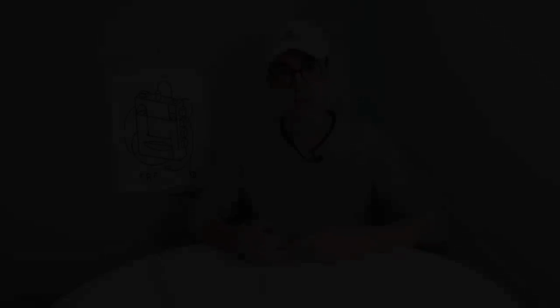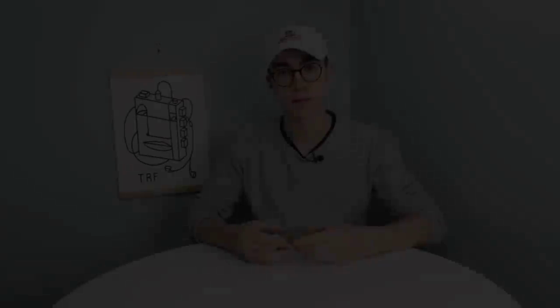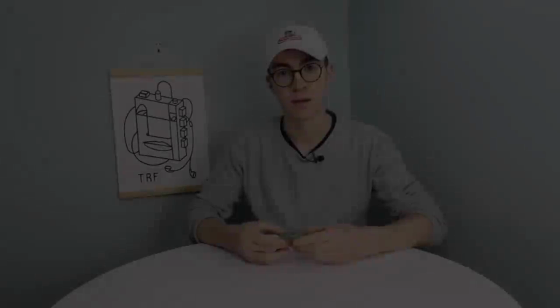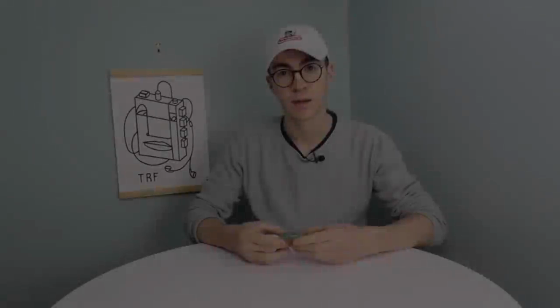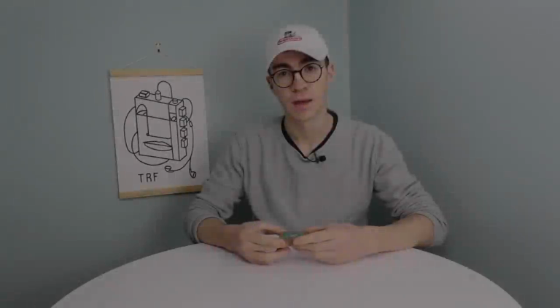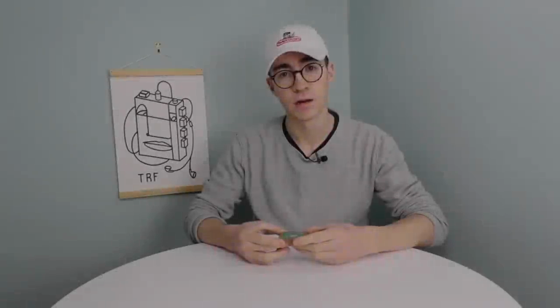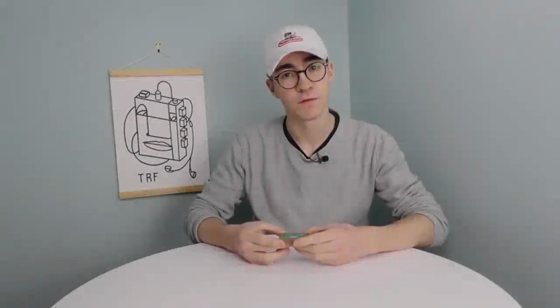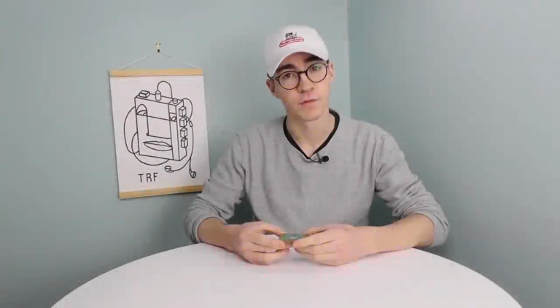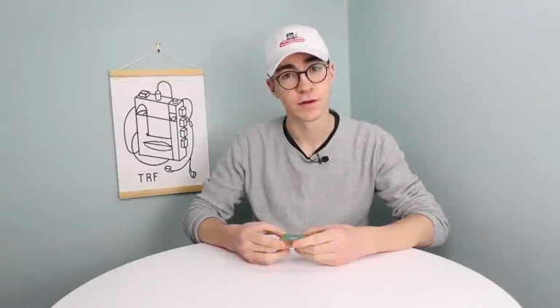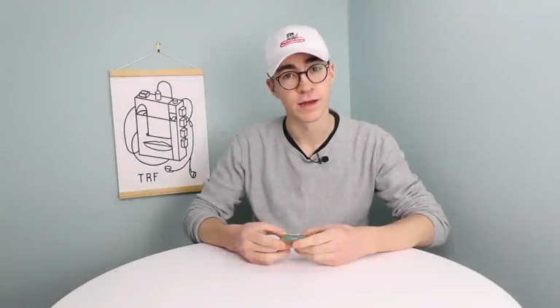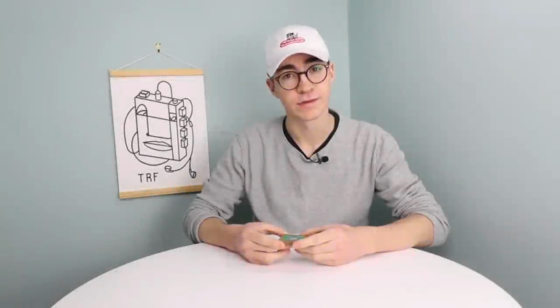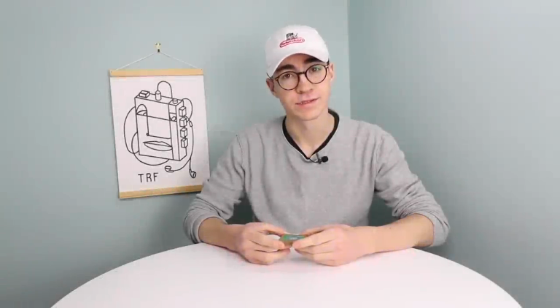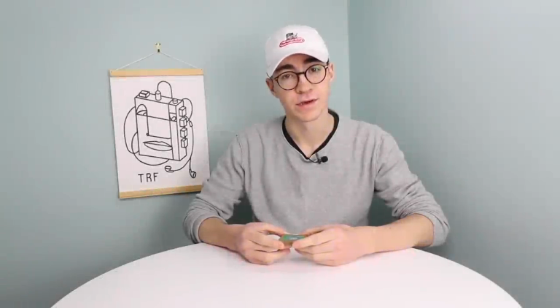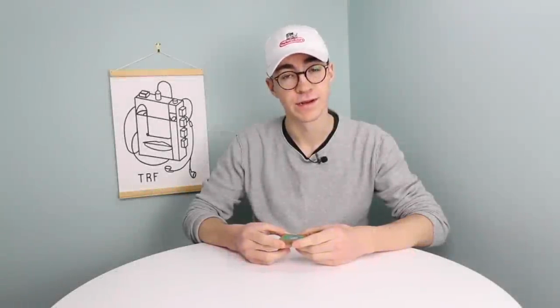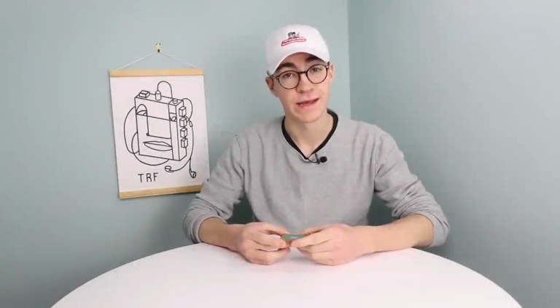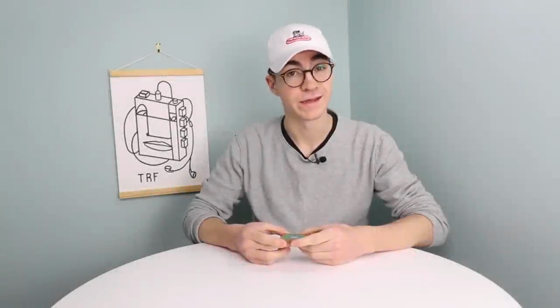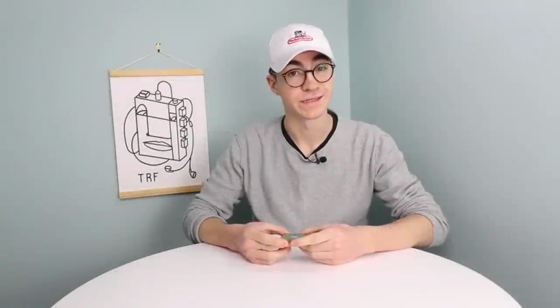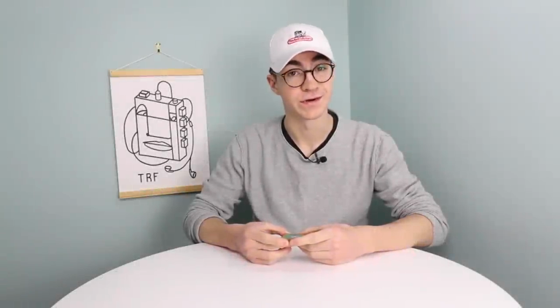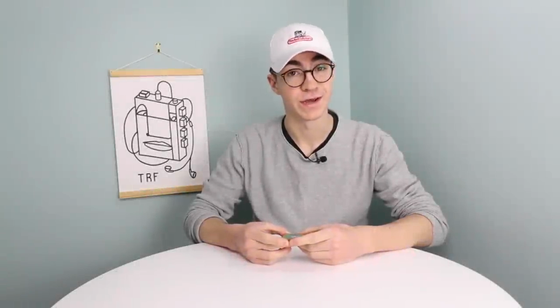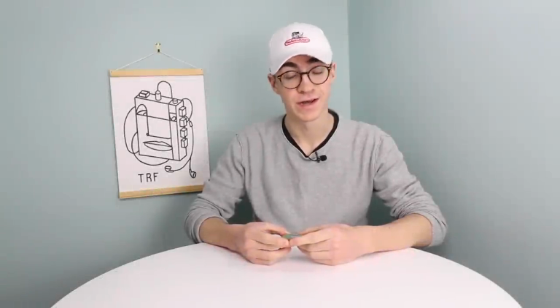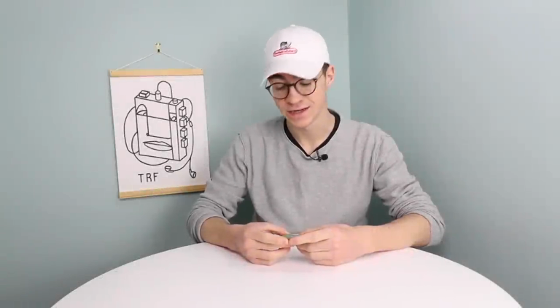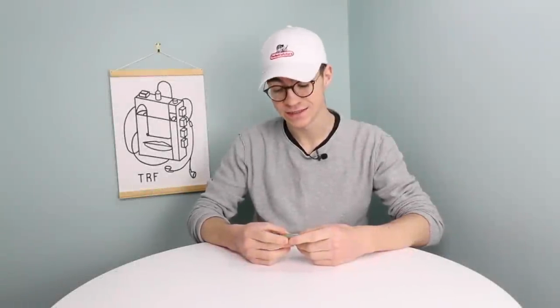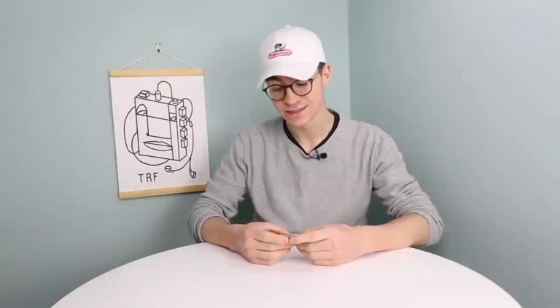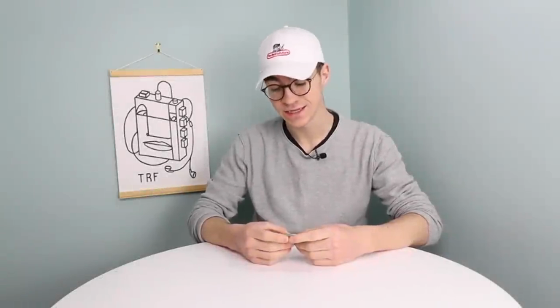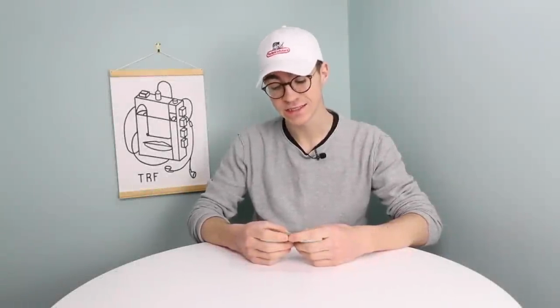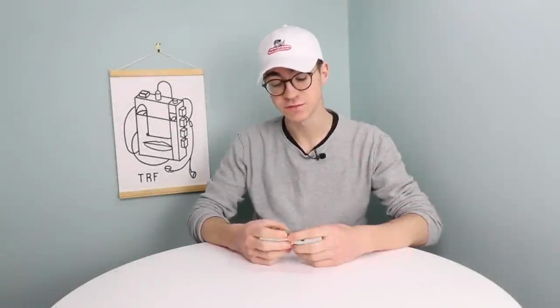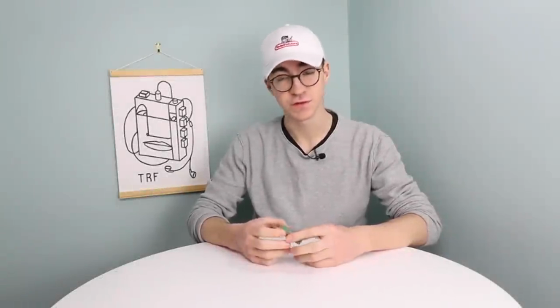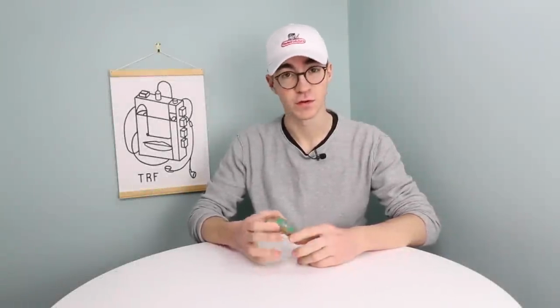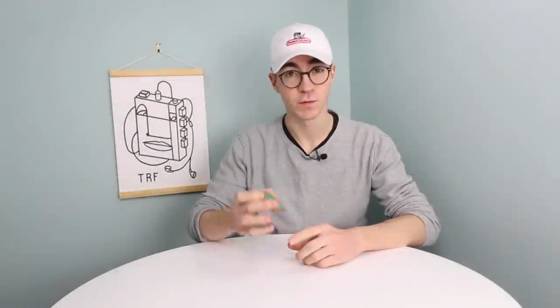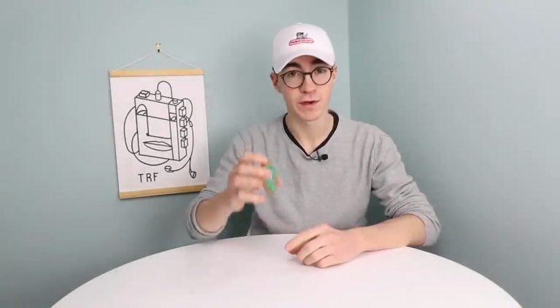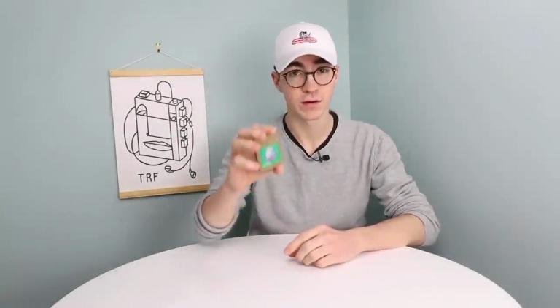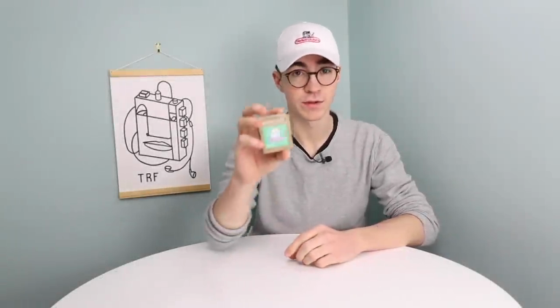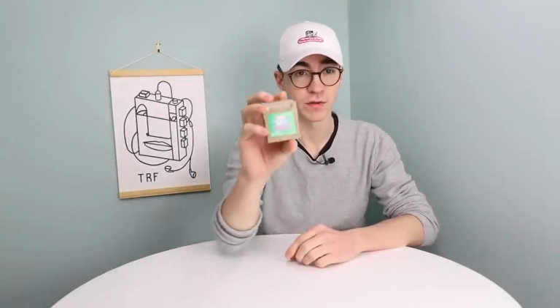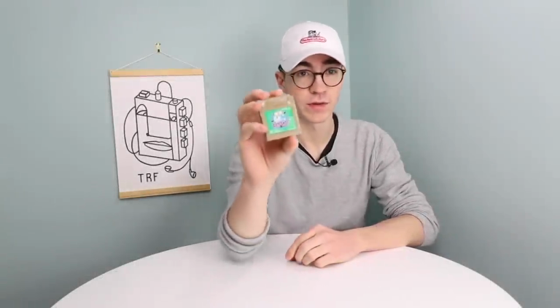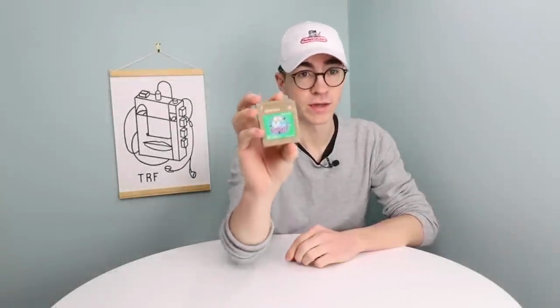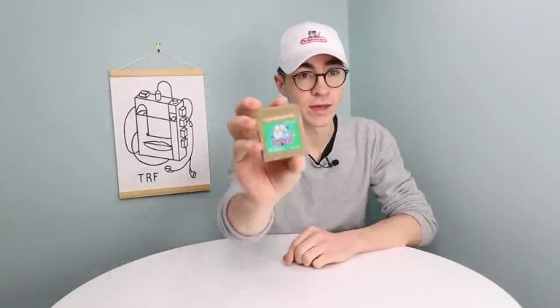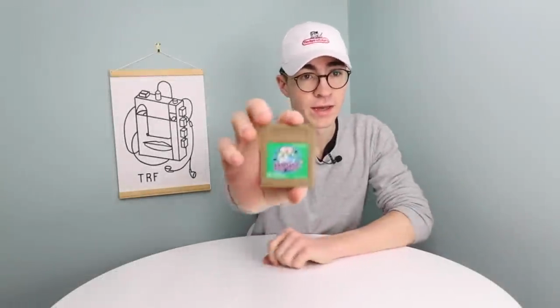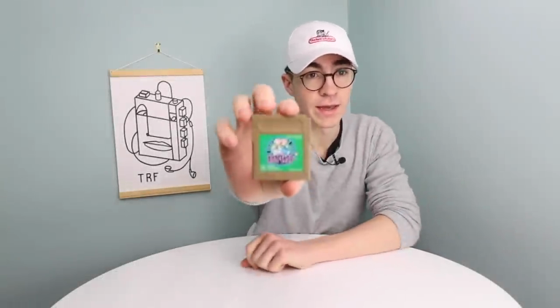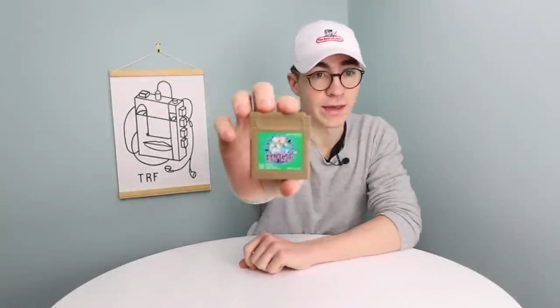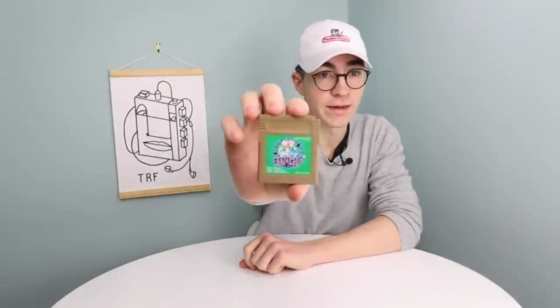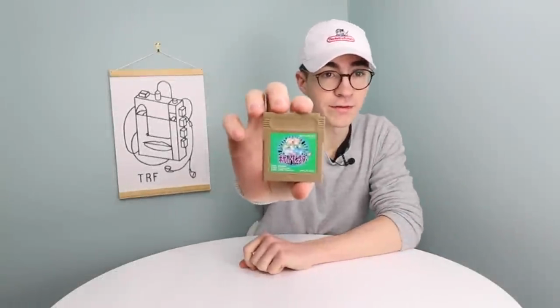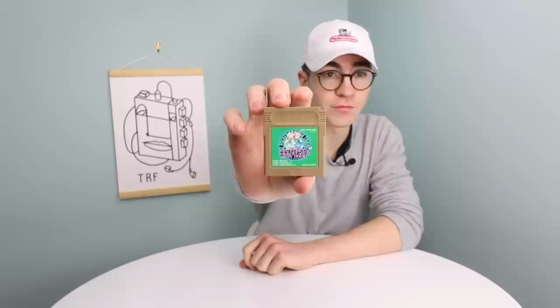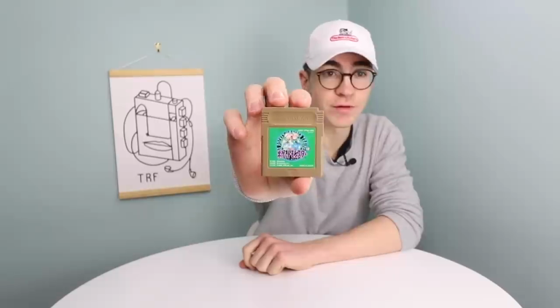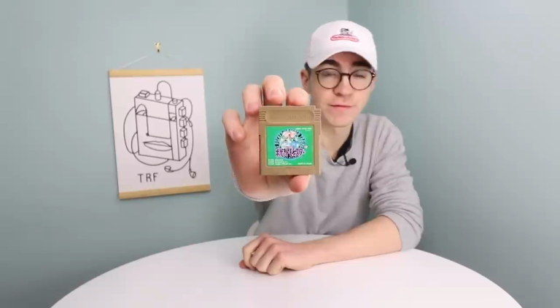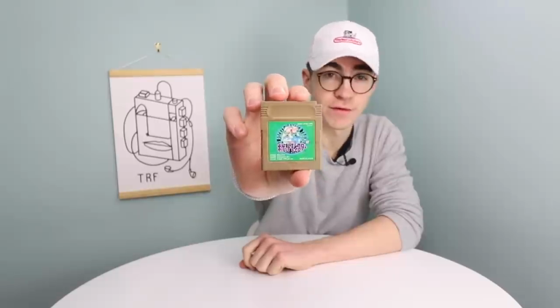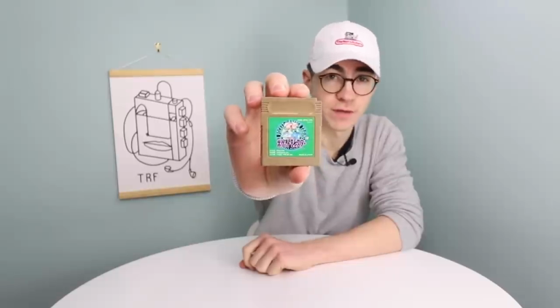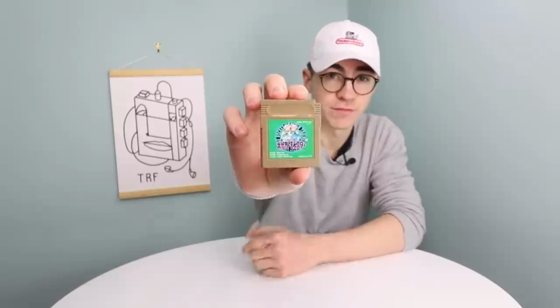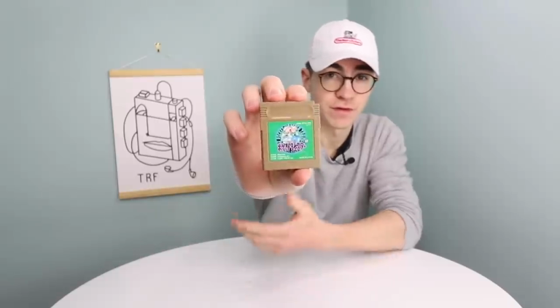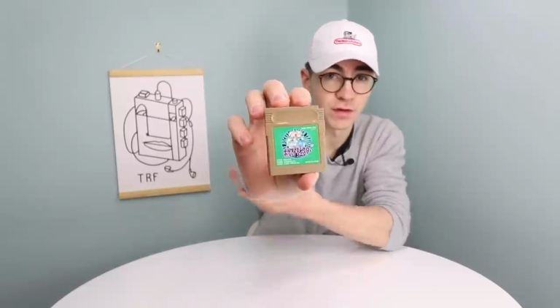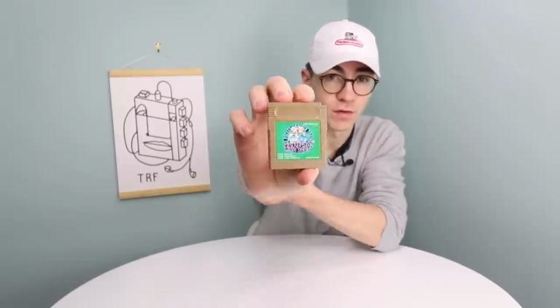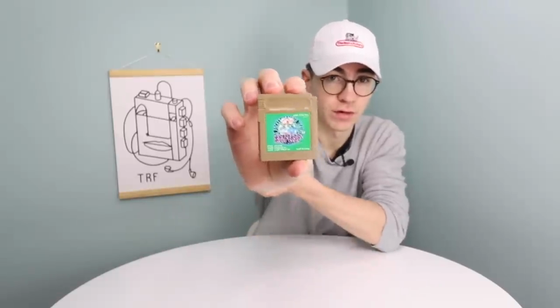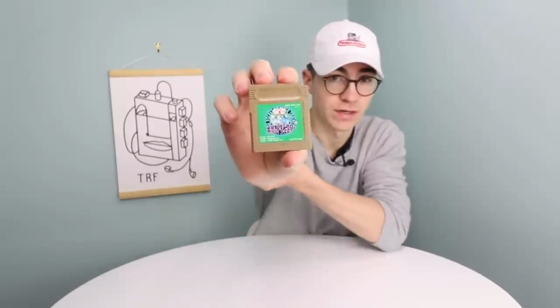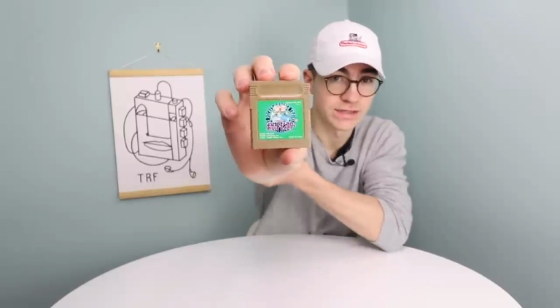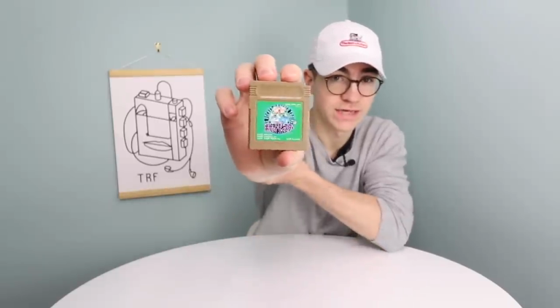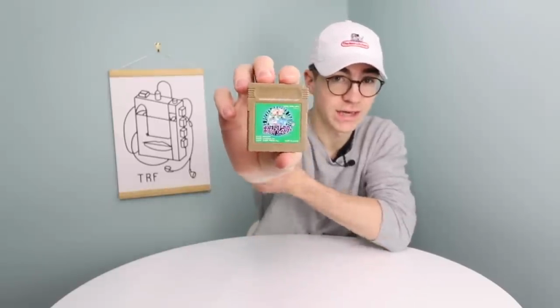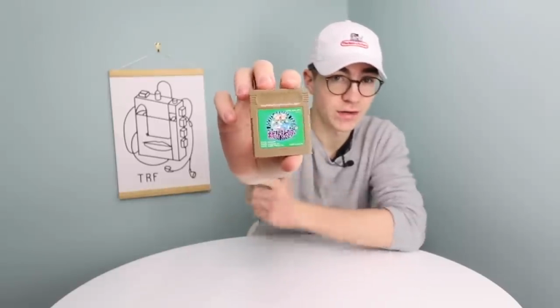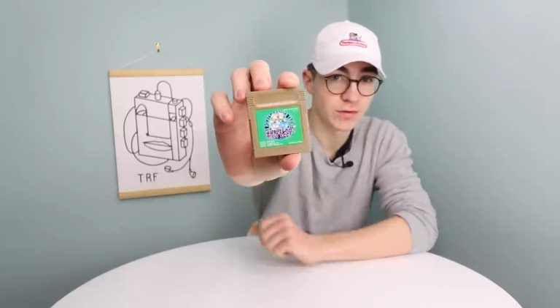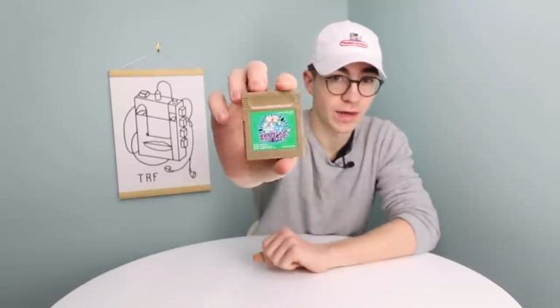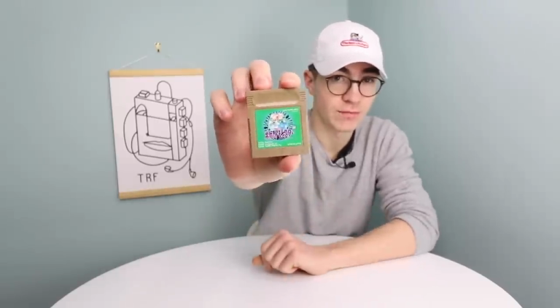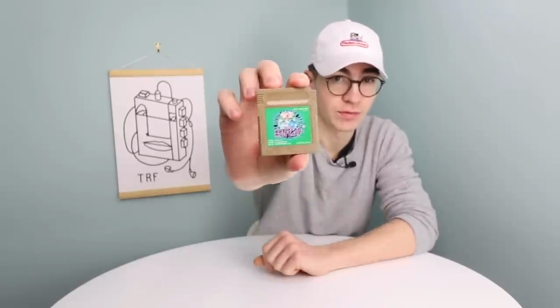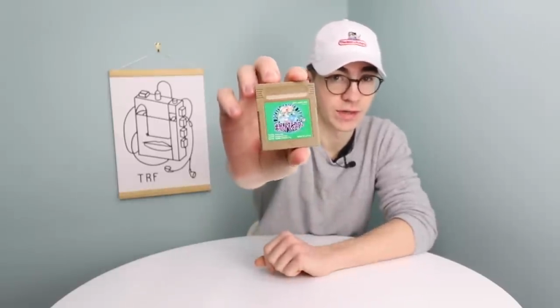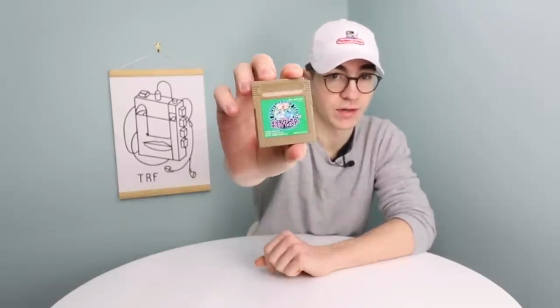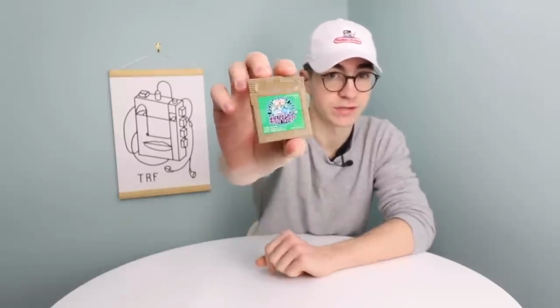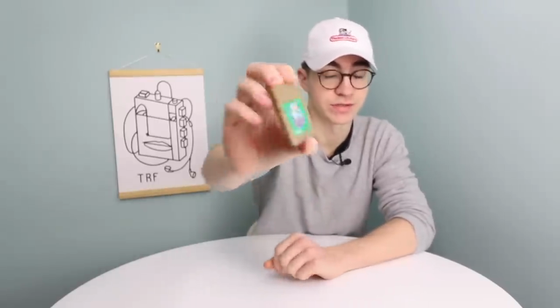Hello everyone, how's it going? Elliot here again and in today's video we're going to be doing a little refurb video on a Nintendo Game Boy cartridge.